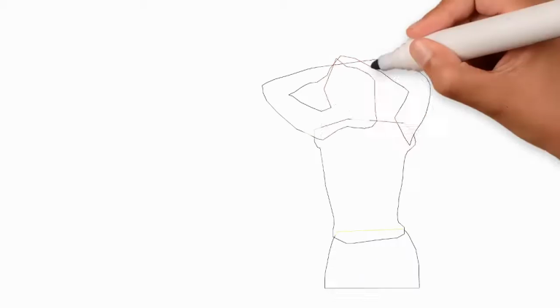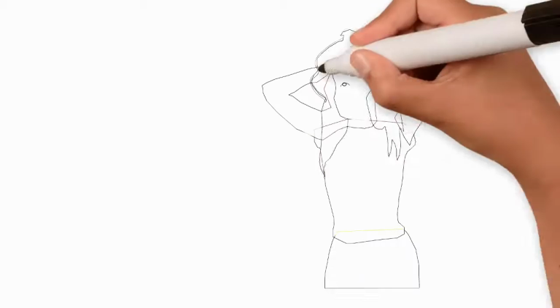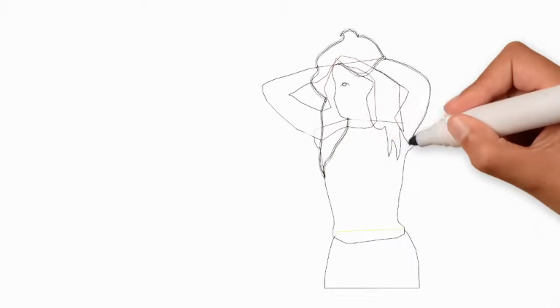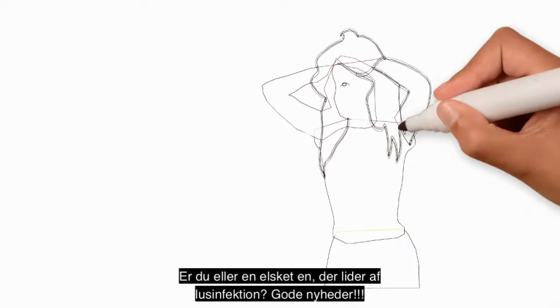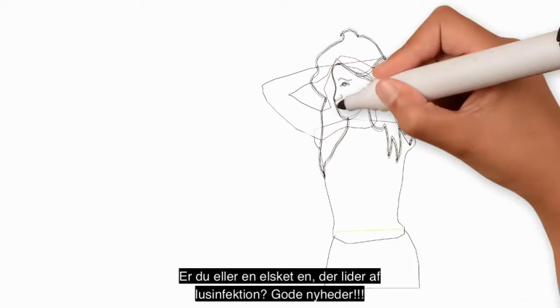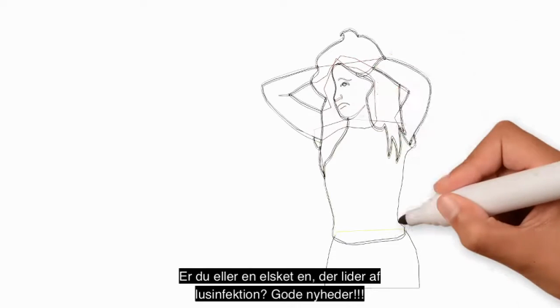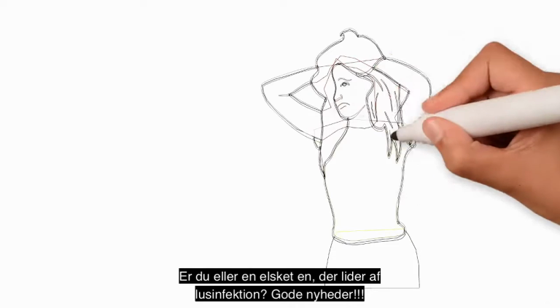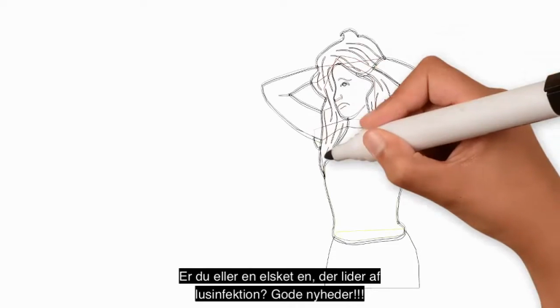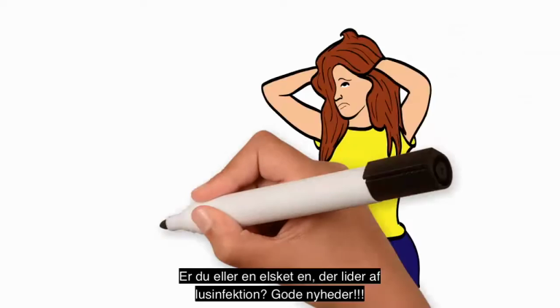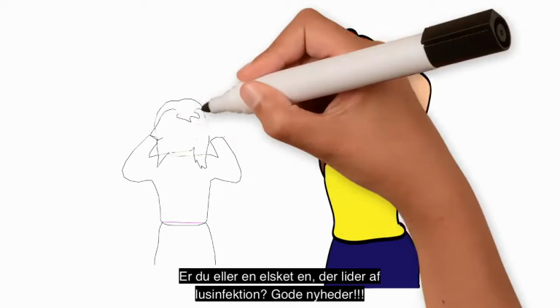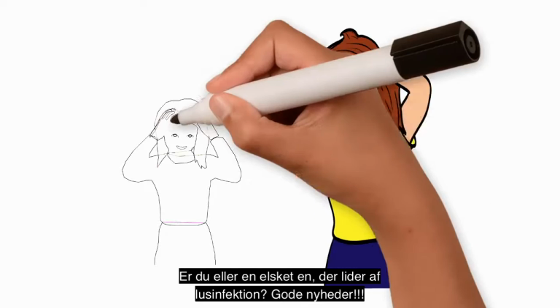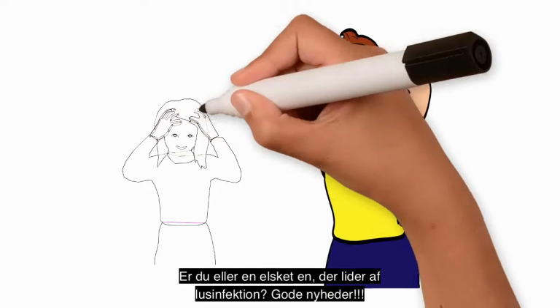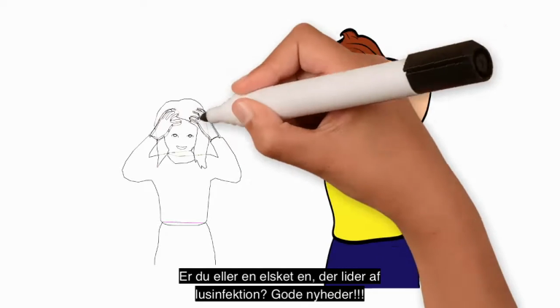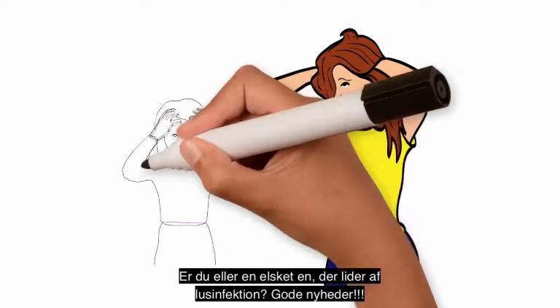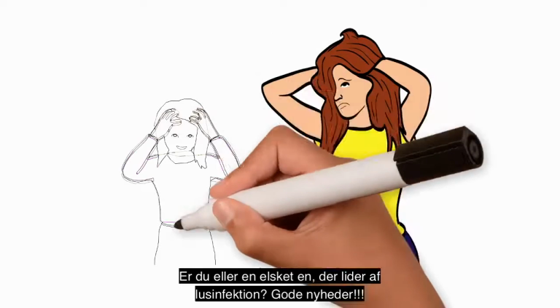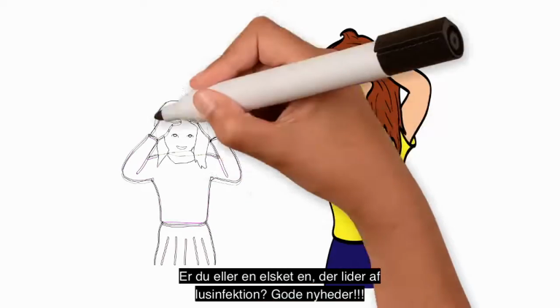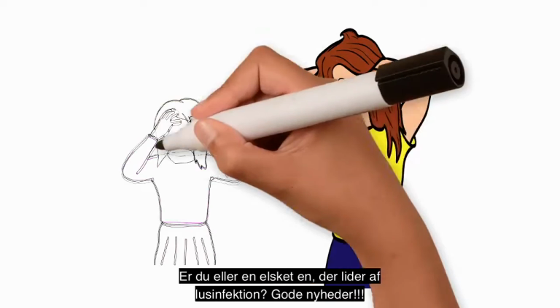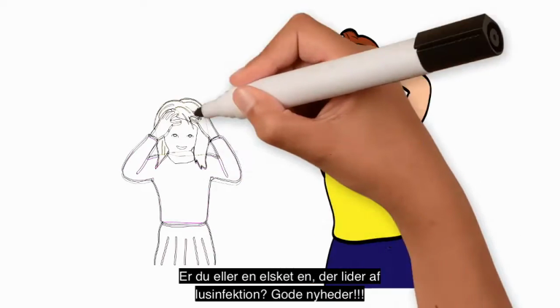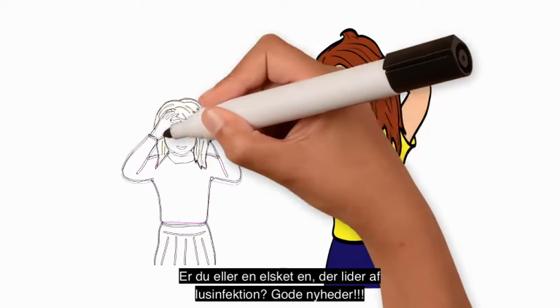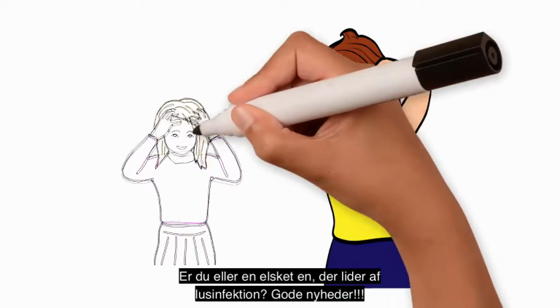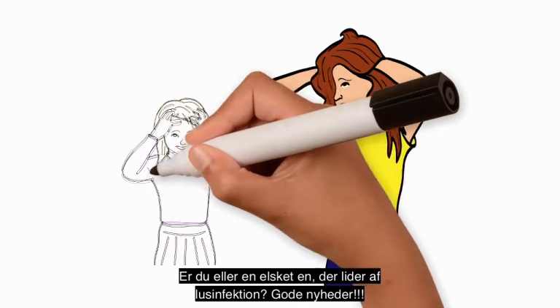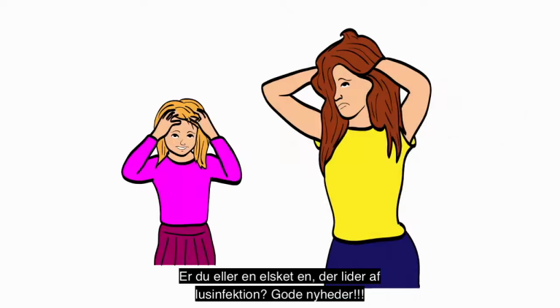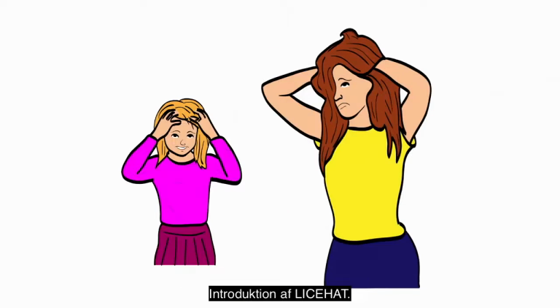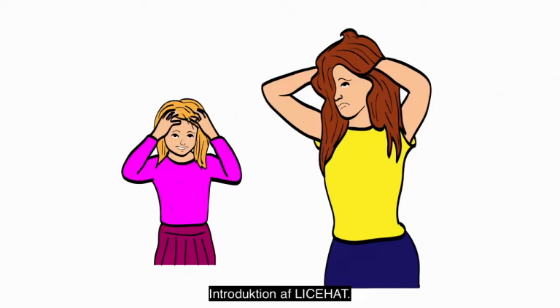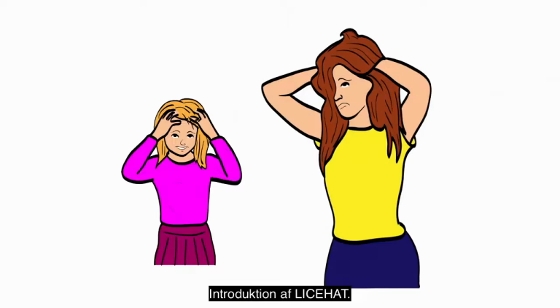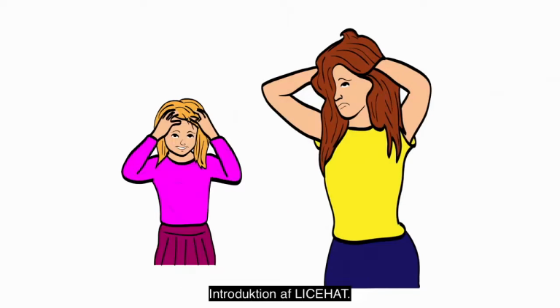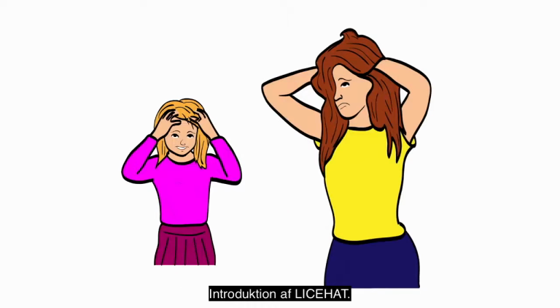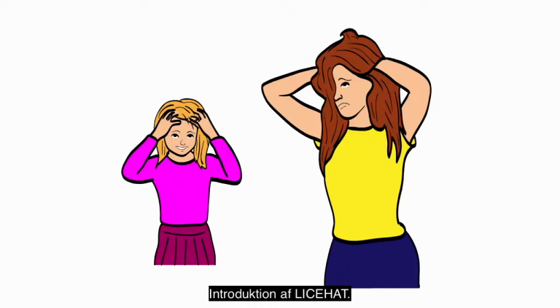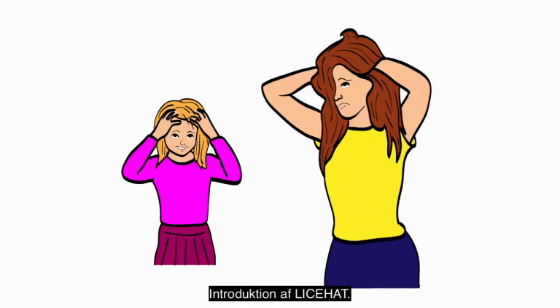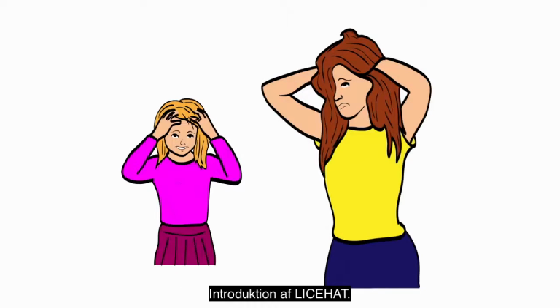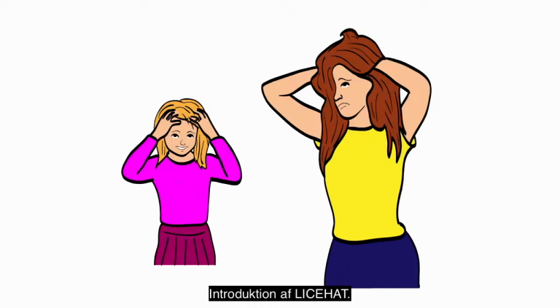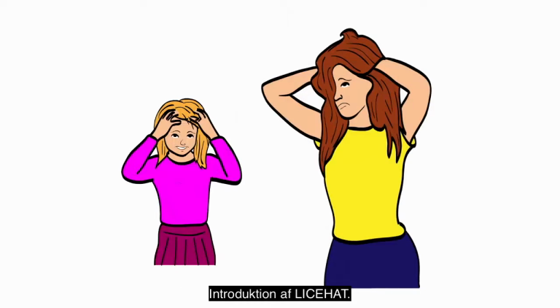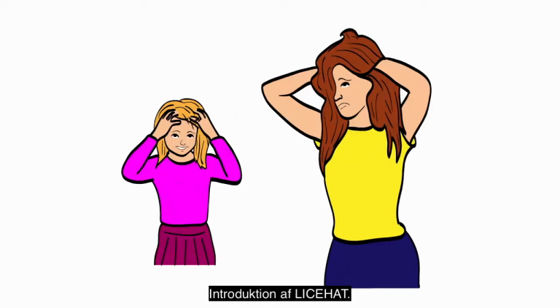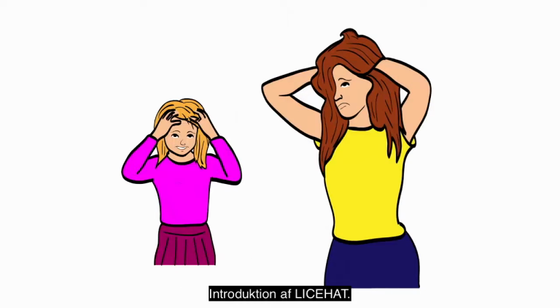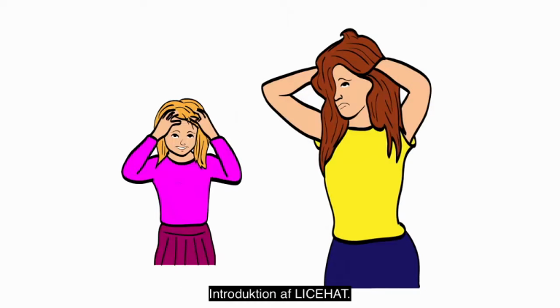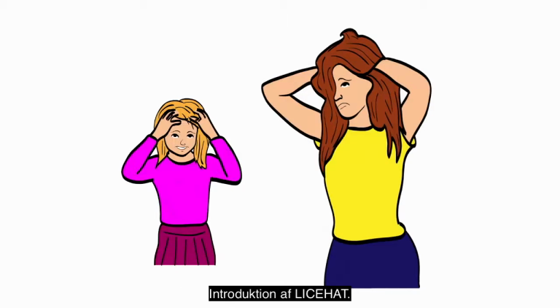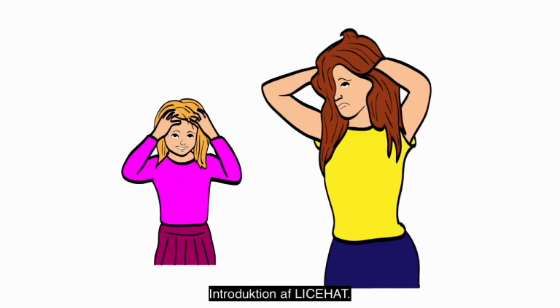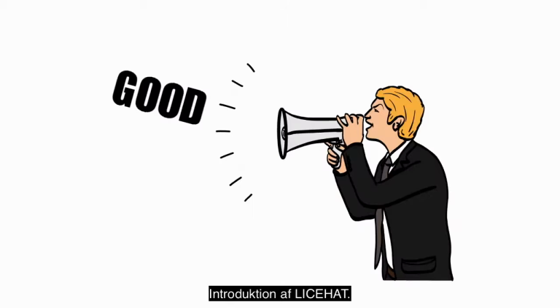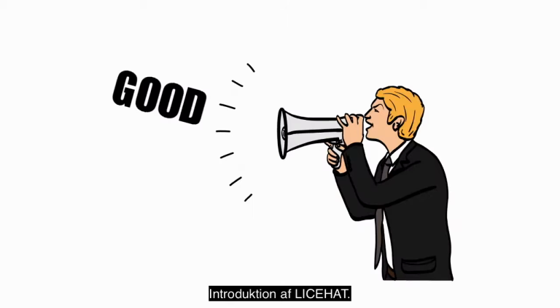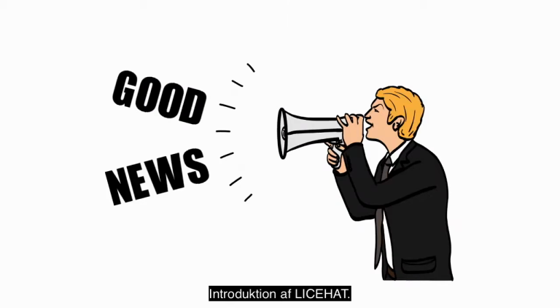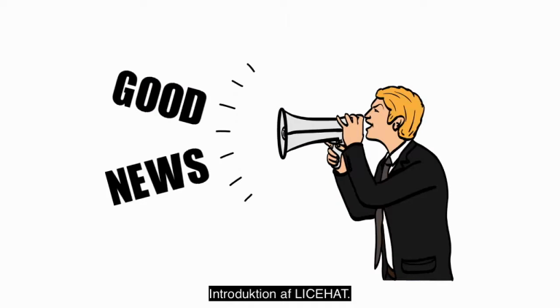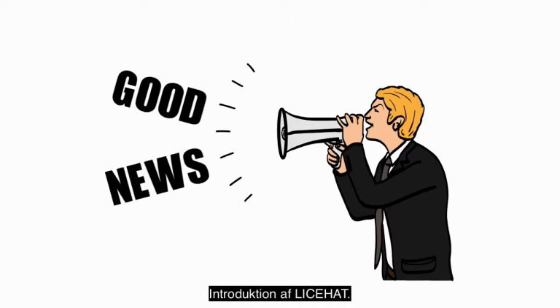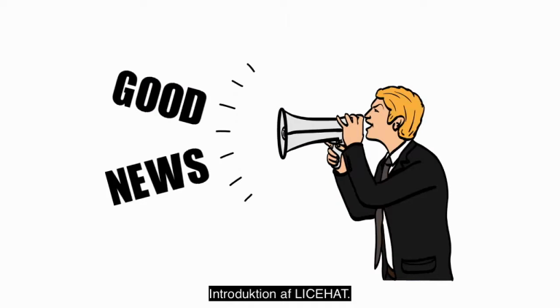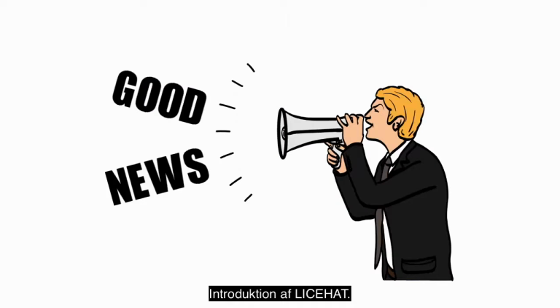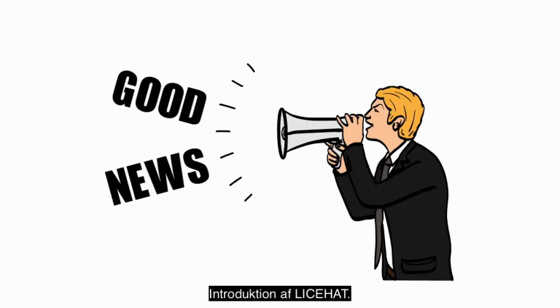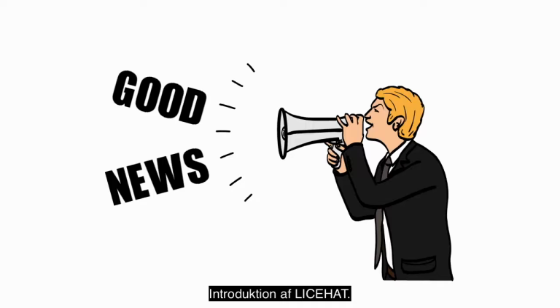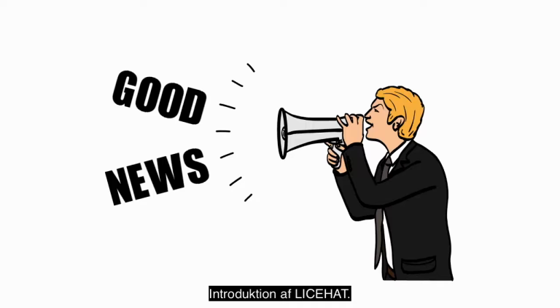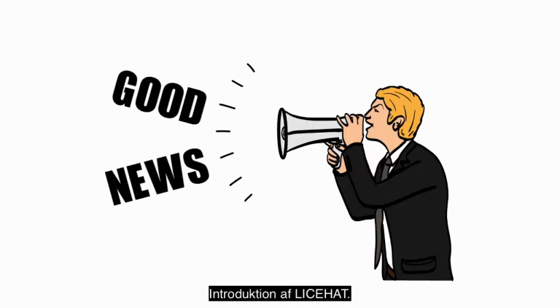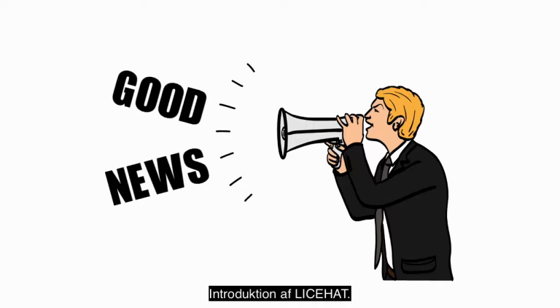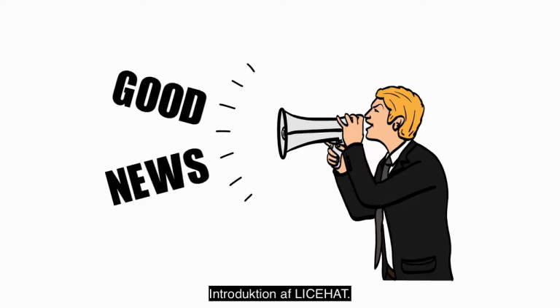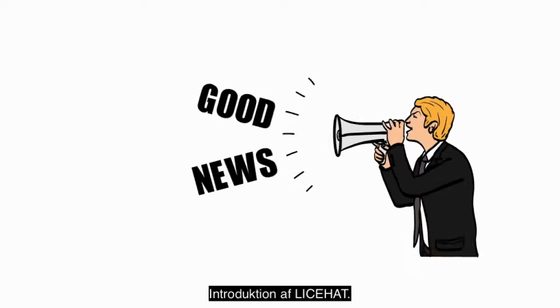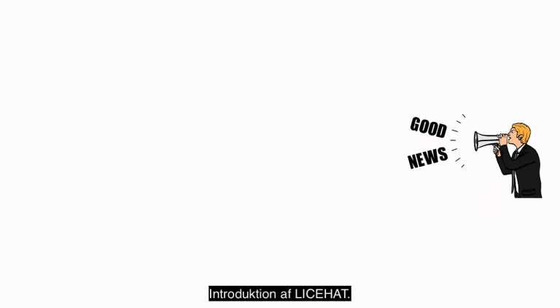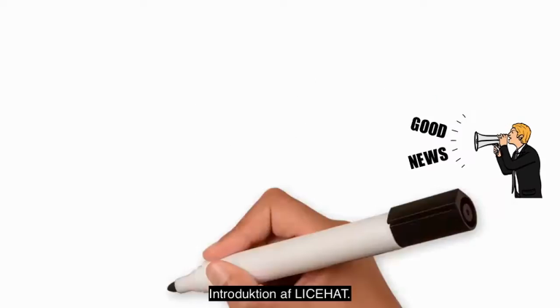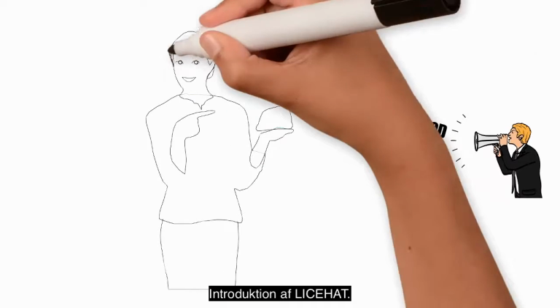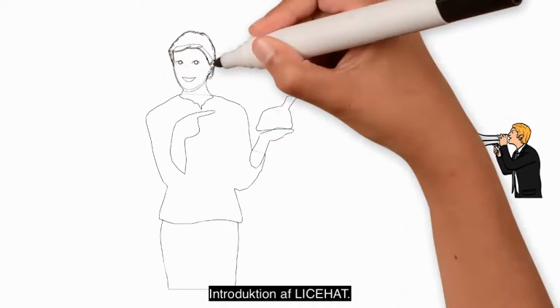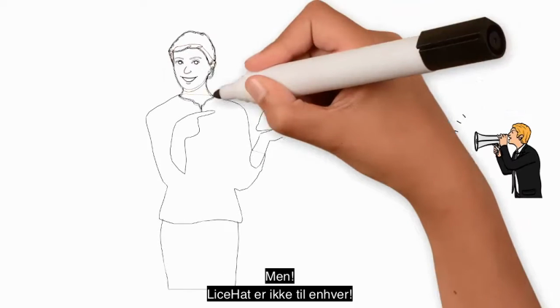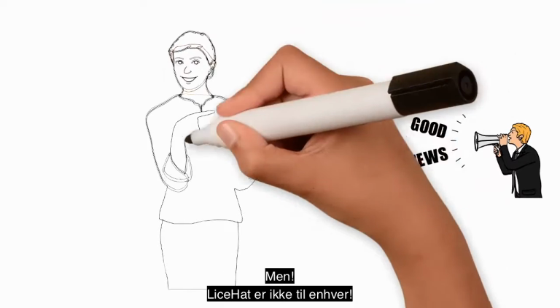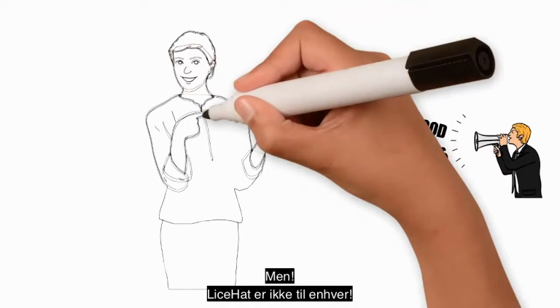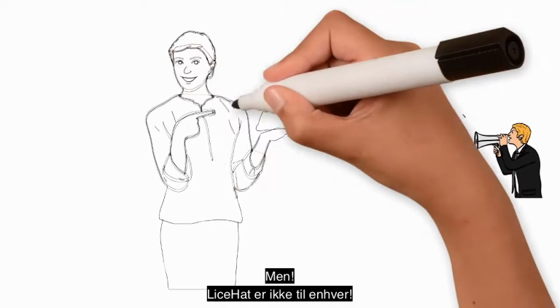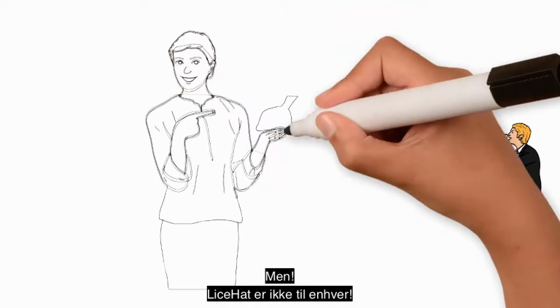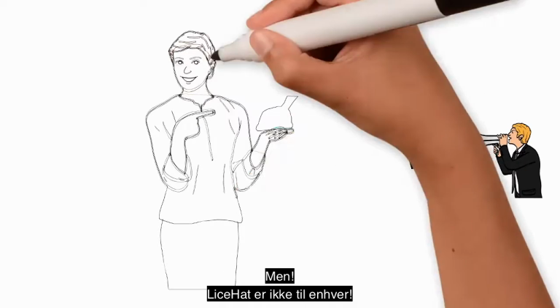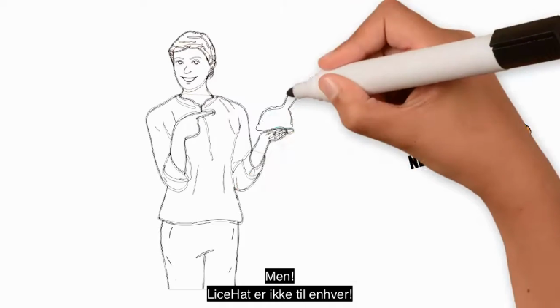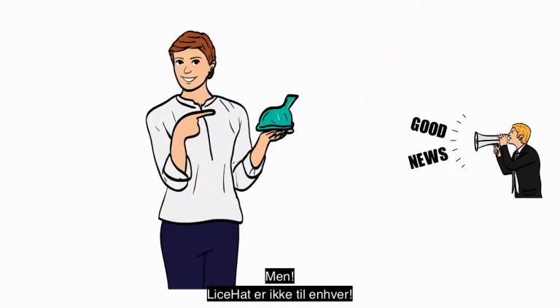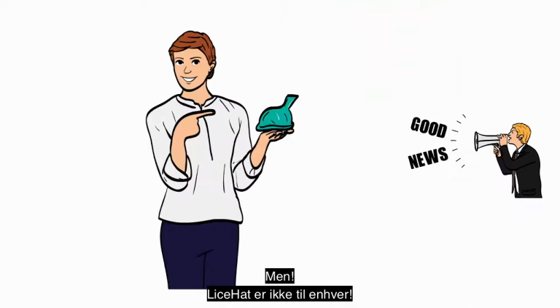Oh no! Head lice infection again? Good news! Introducing the lice hat.